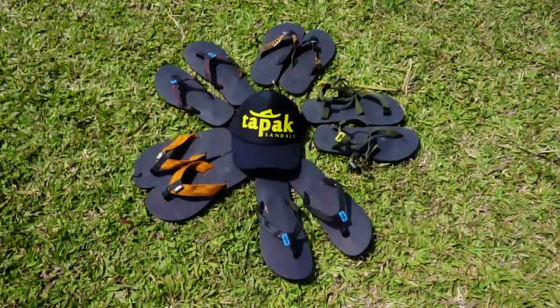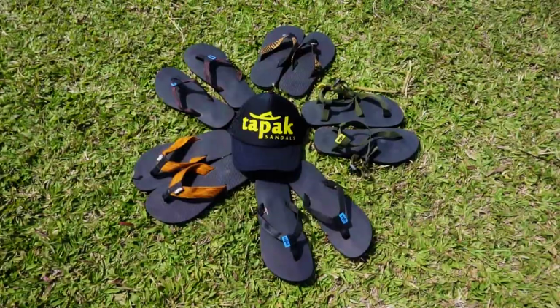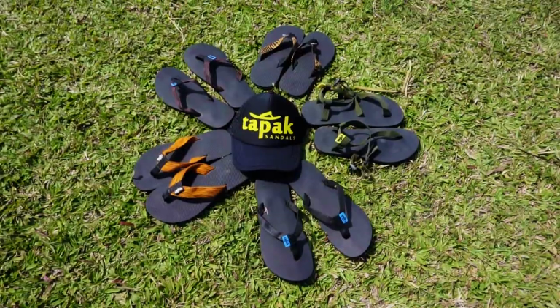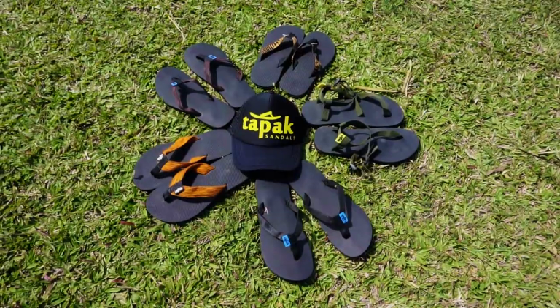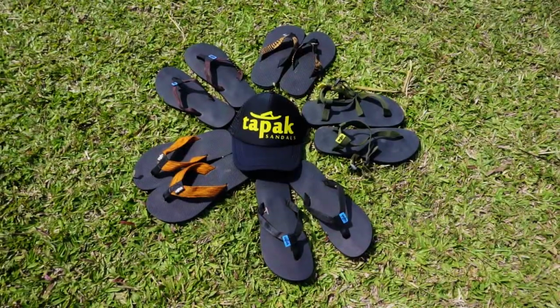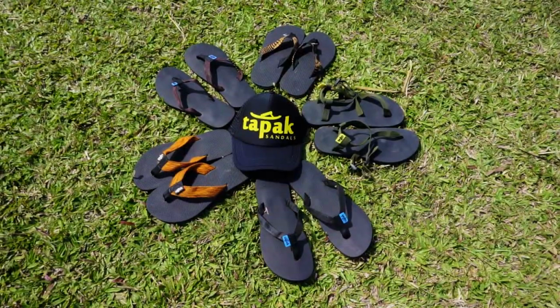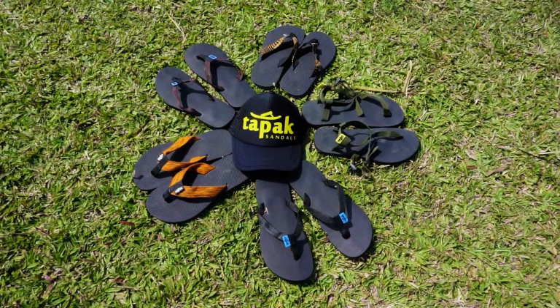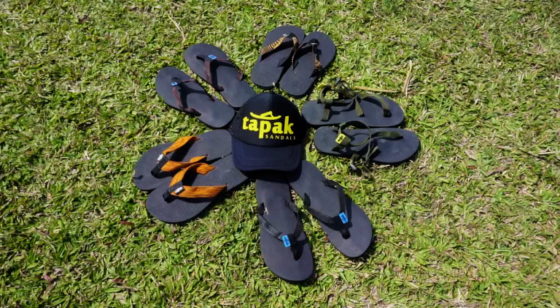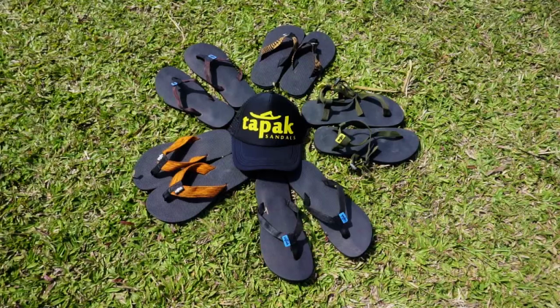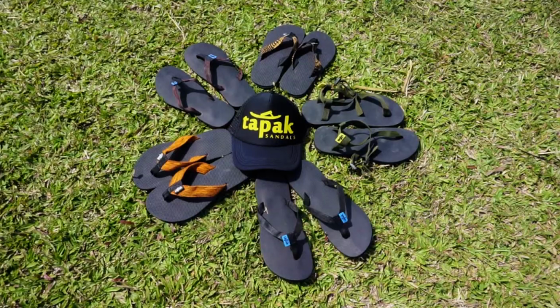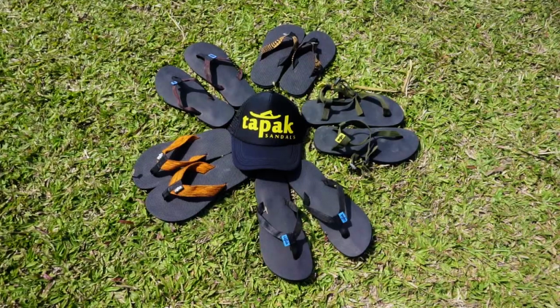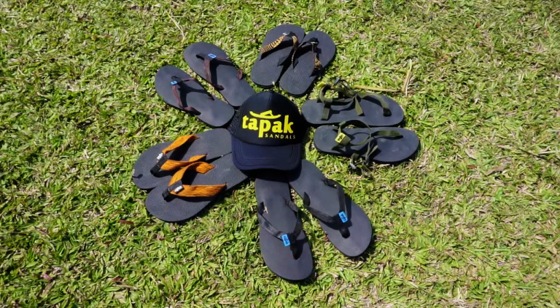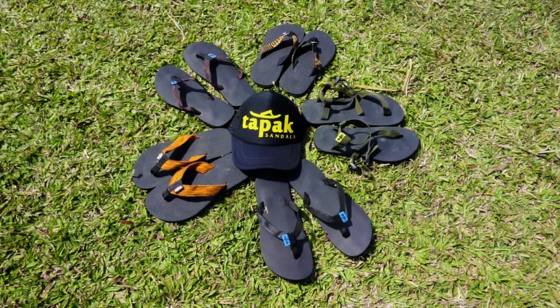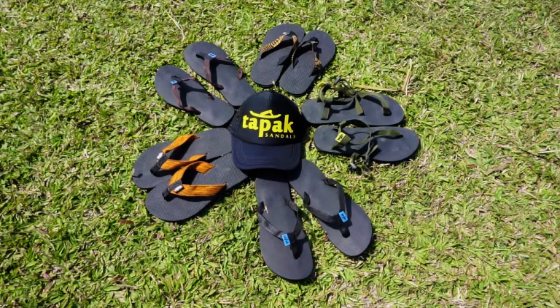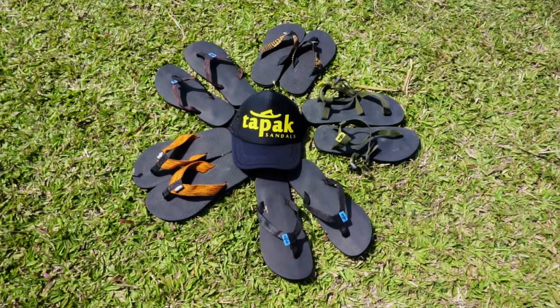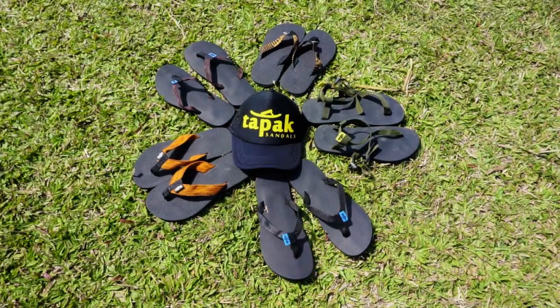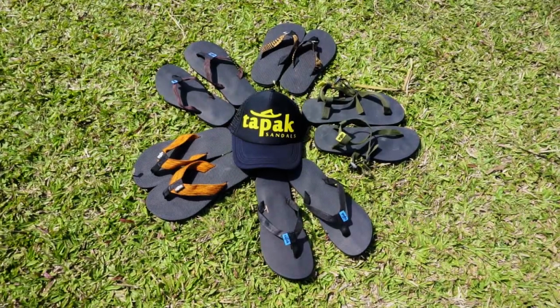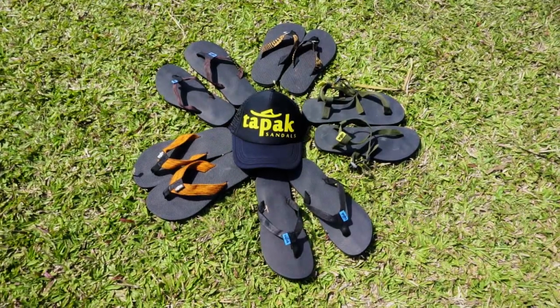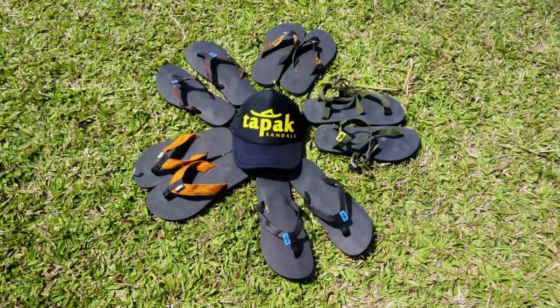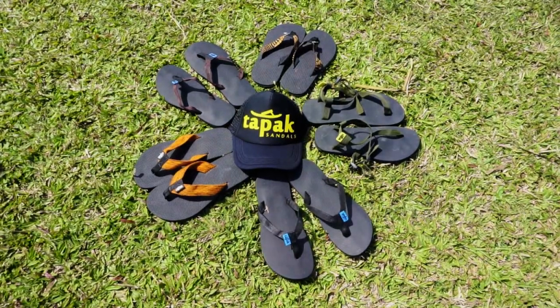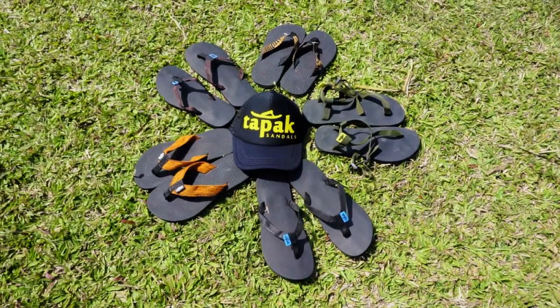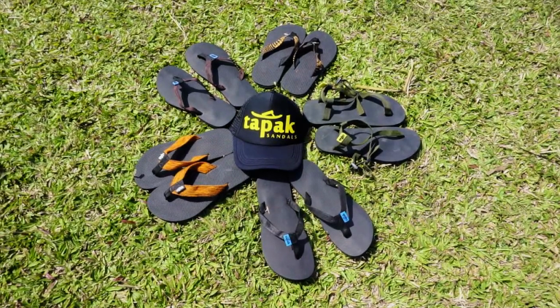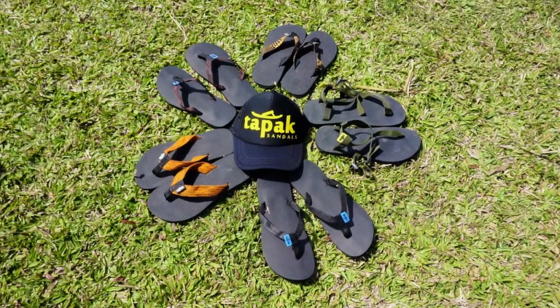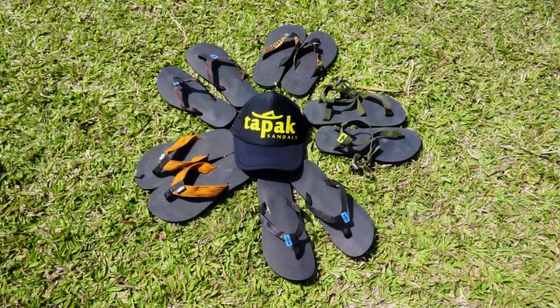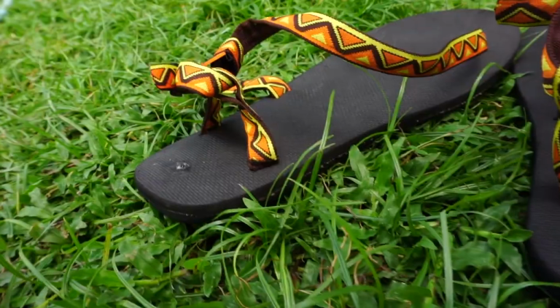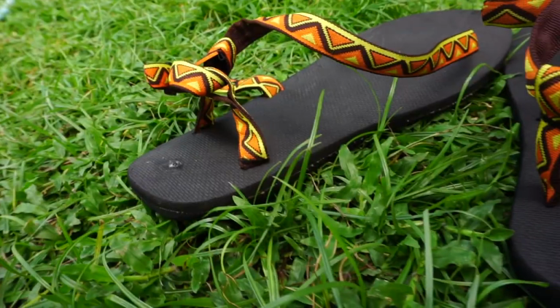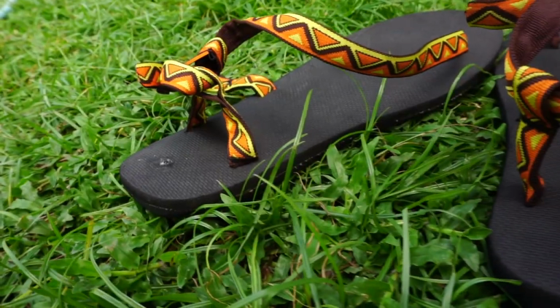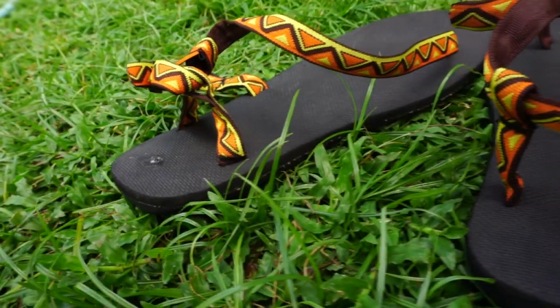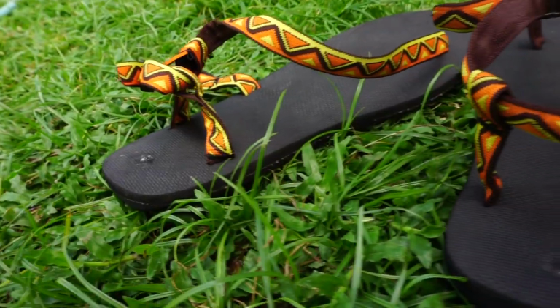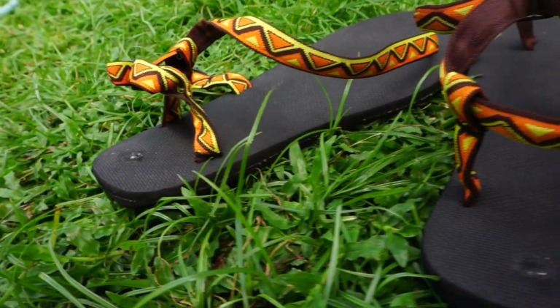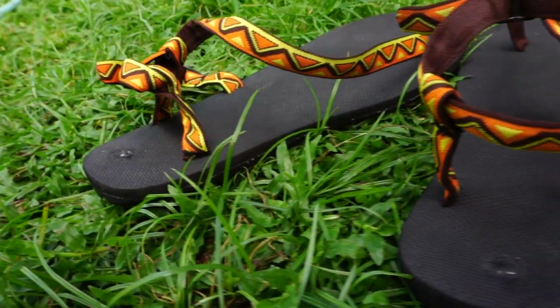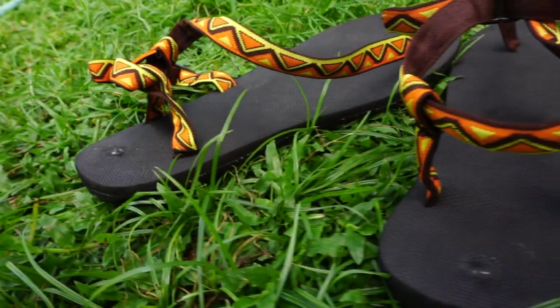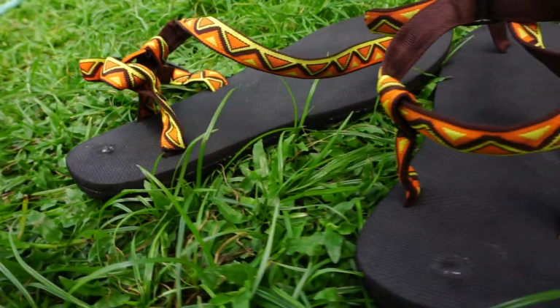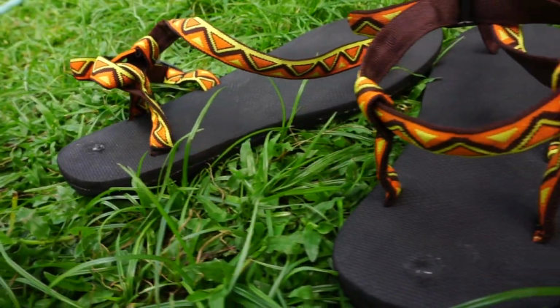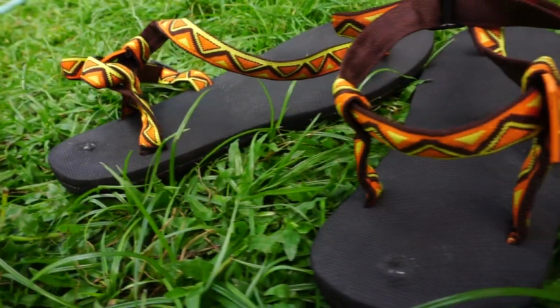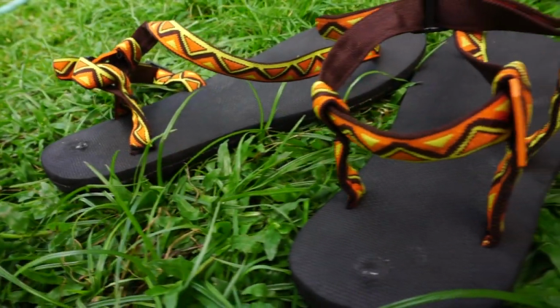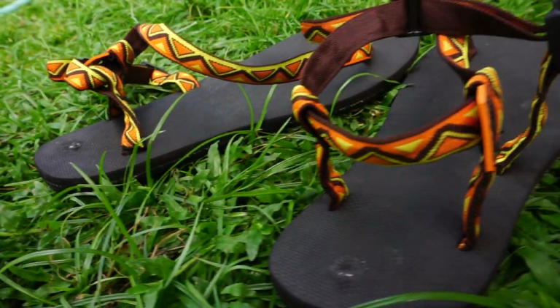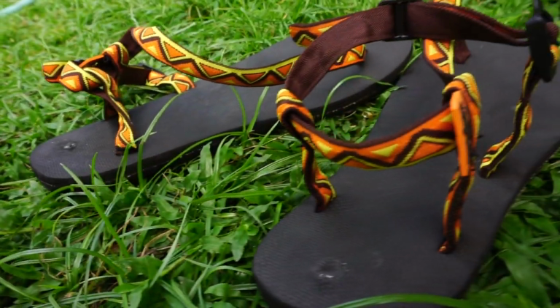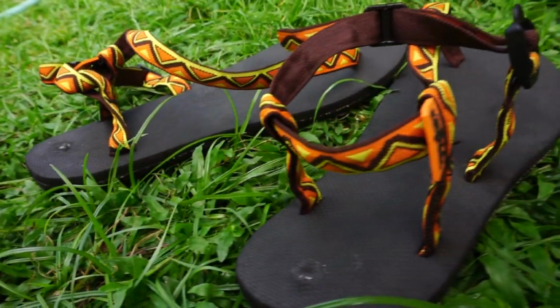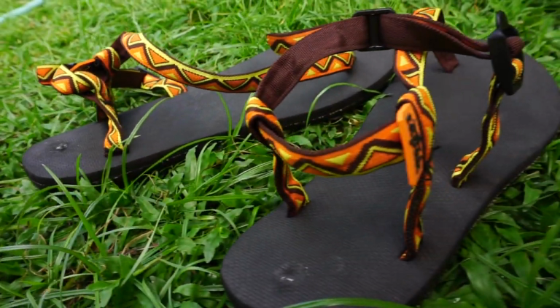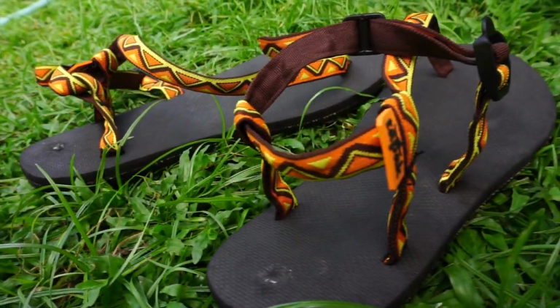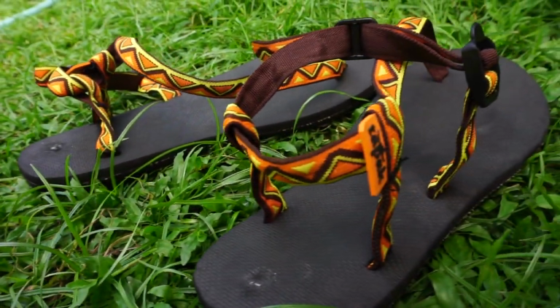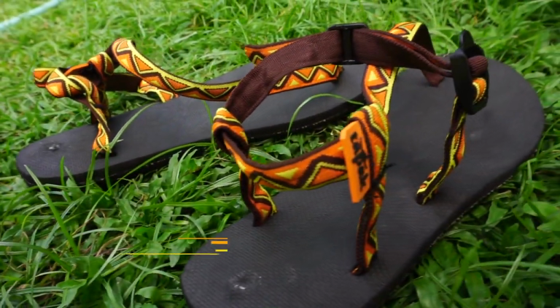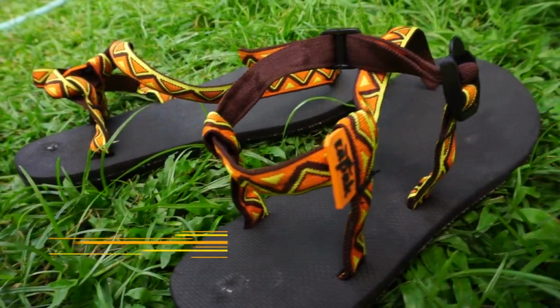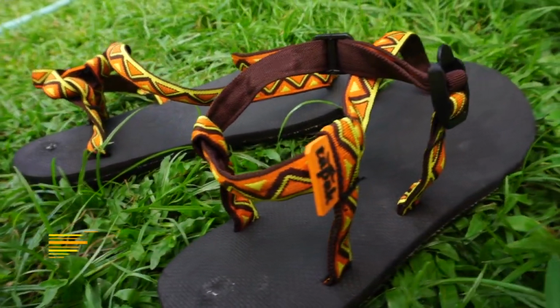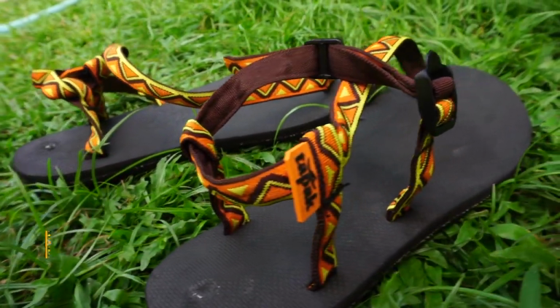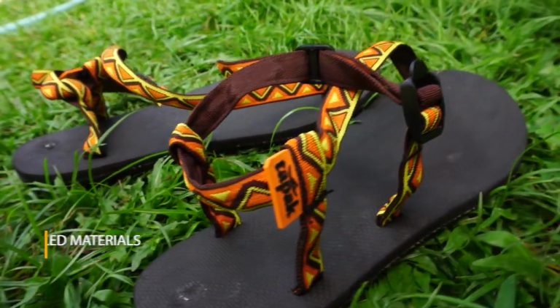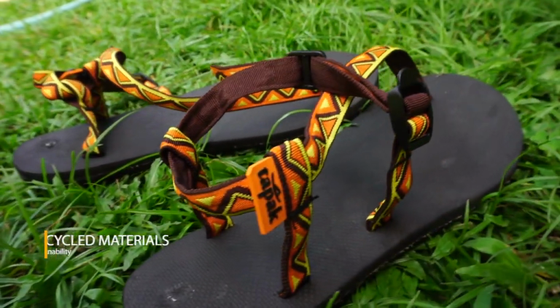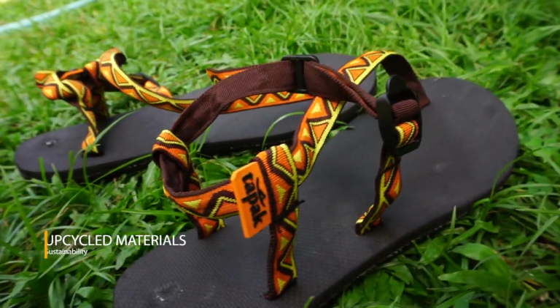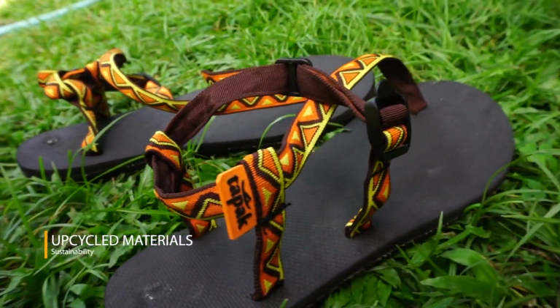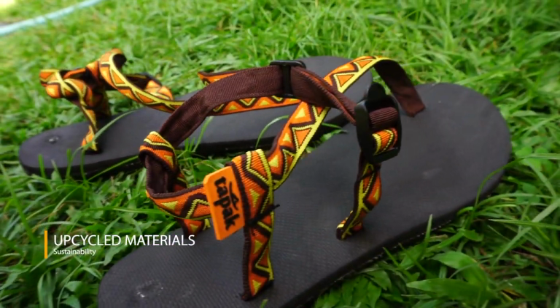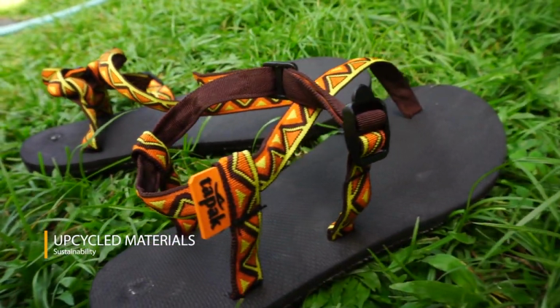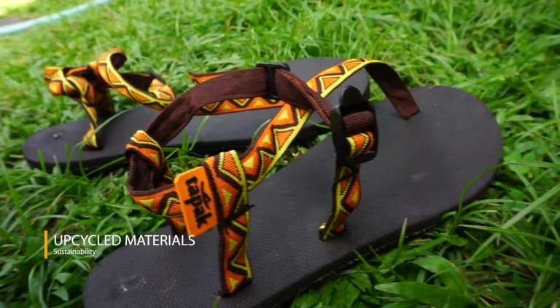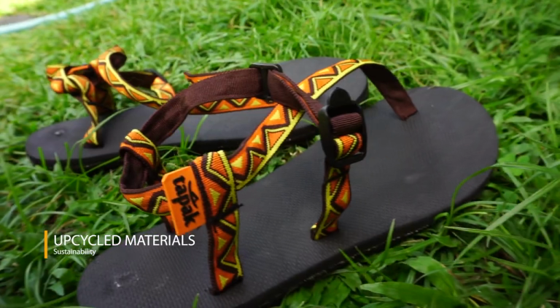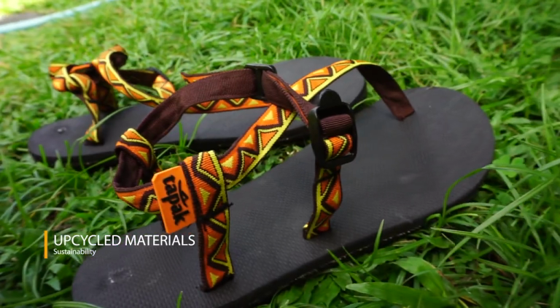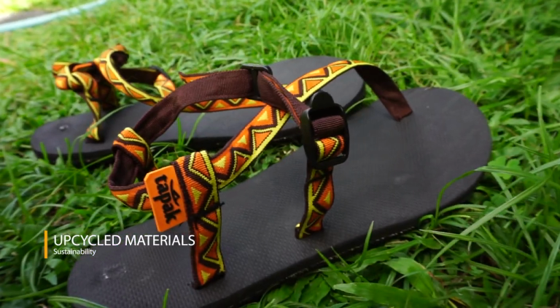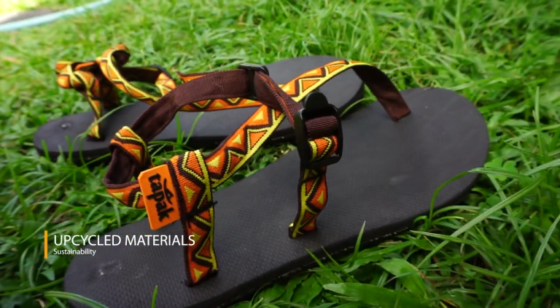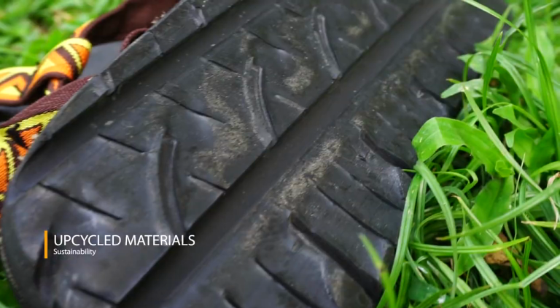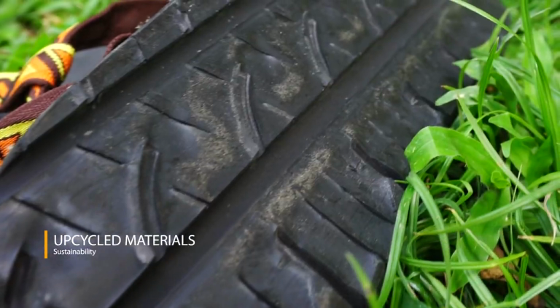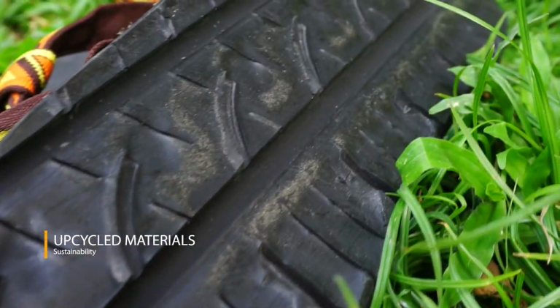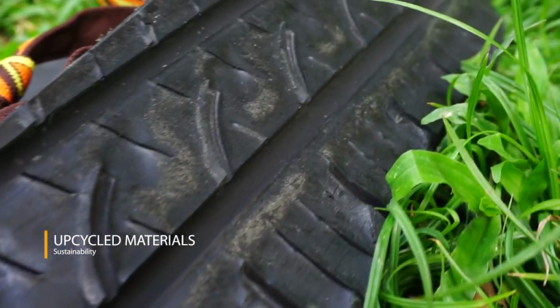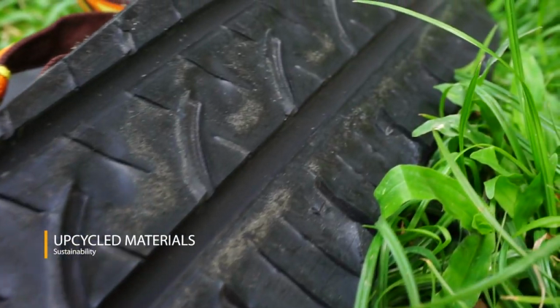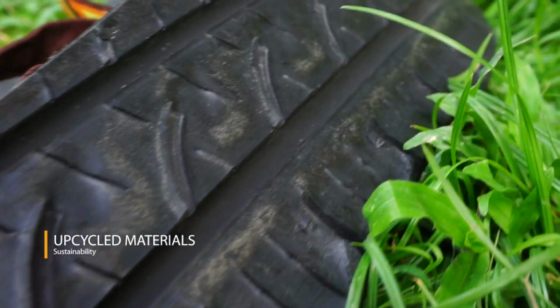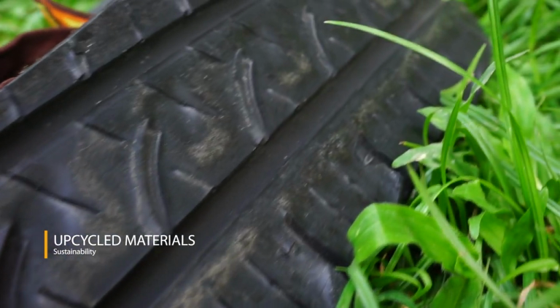There are a couple of designs to choose from. What's distinct about it is that it promotes upcycling materials for a sustainable environment.